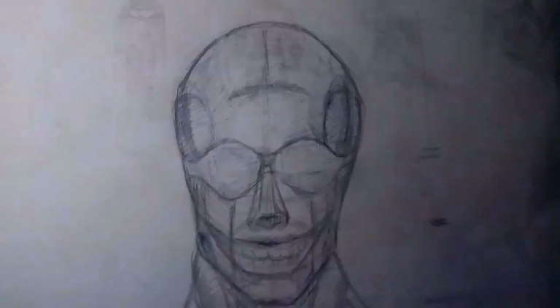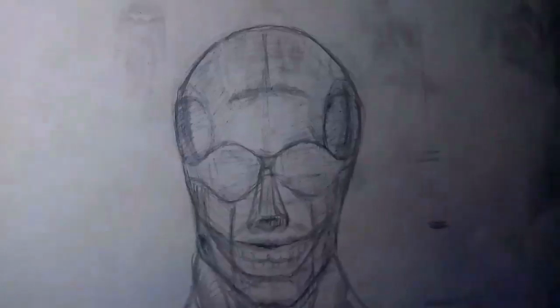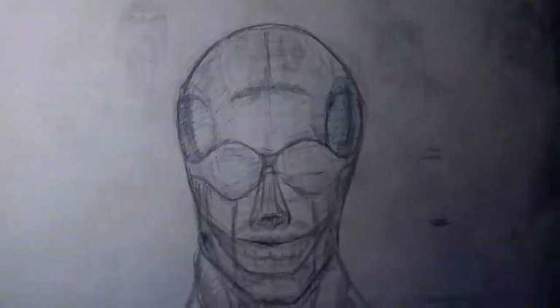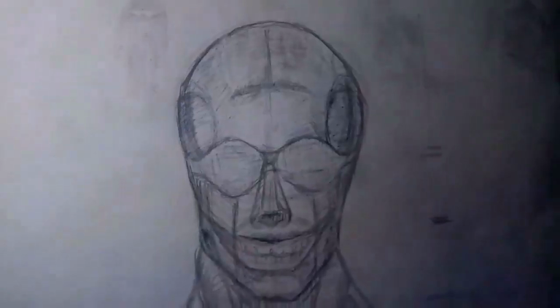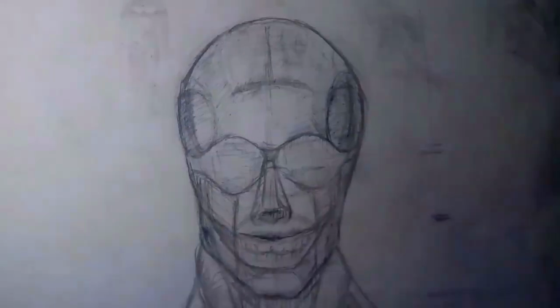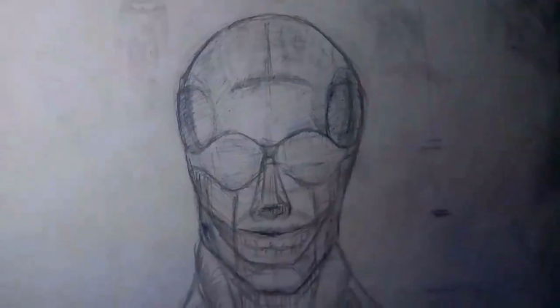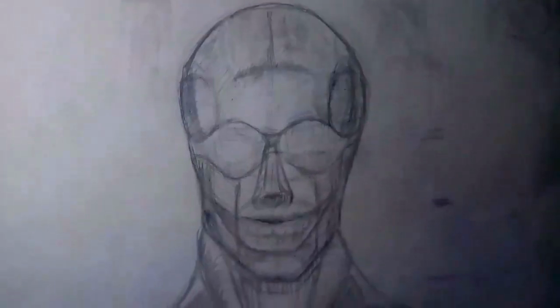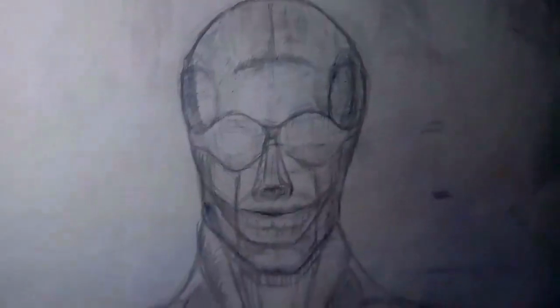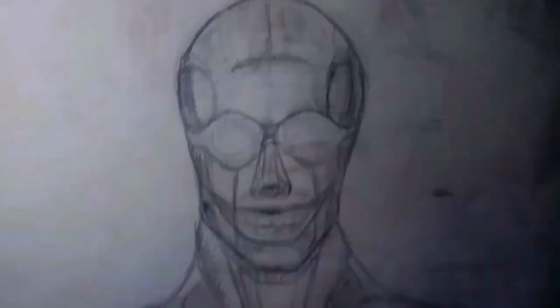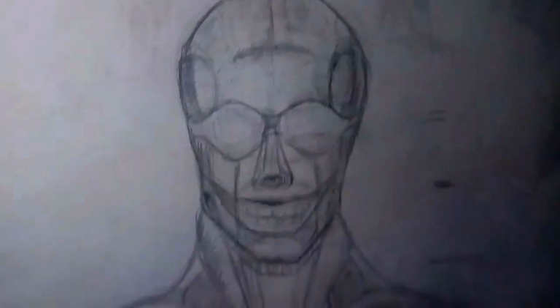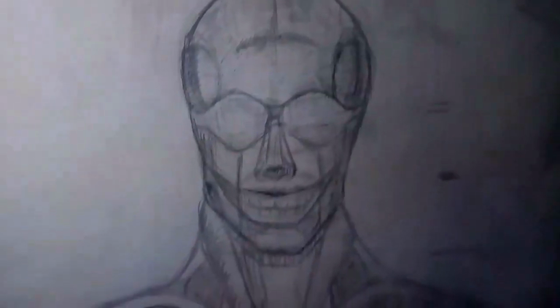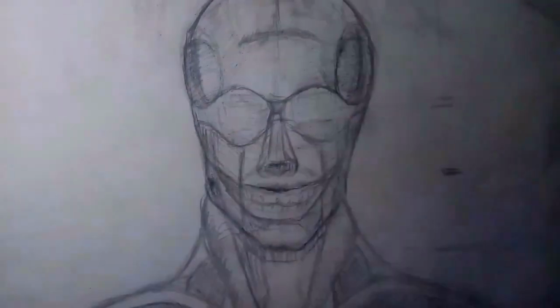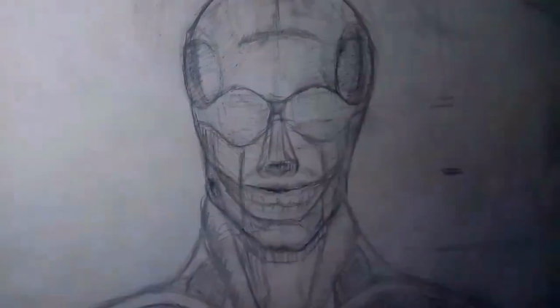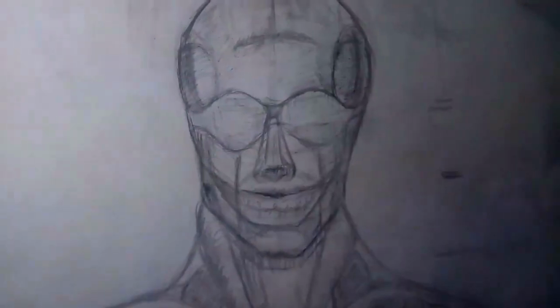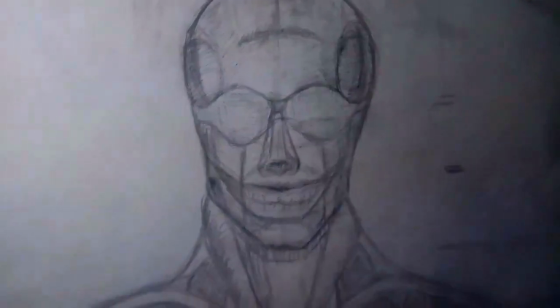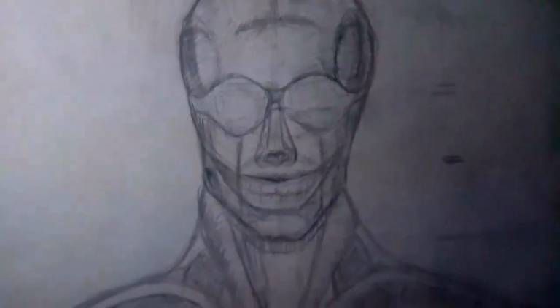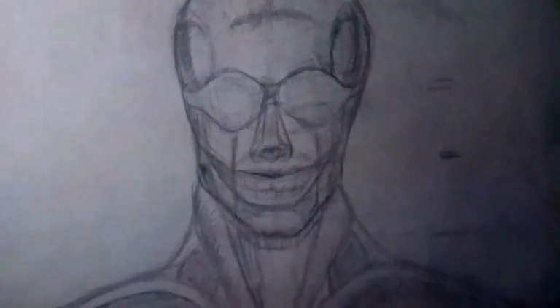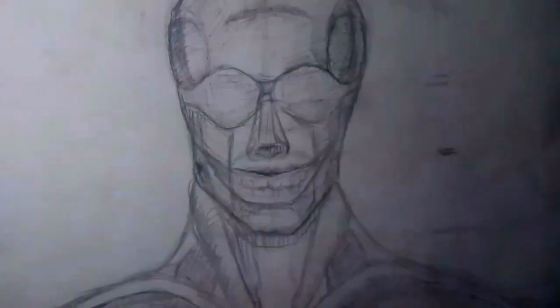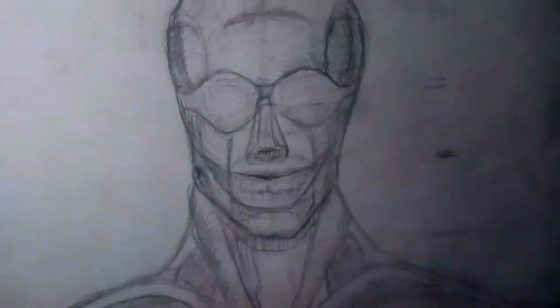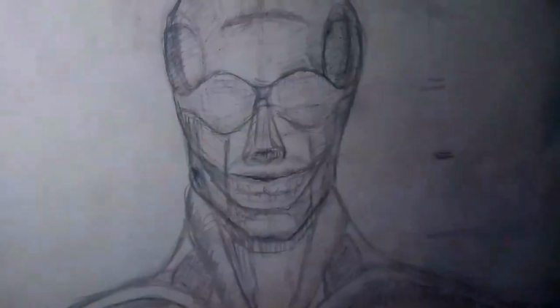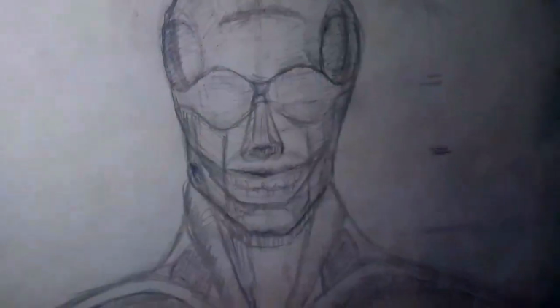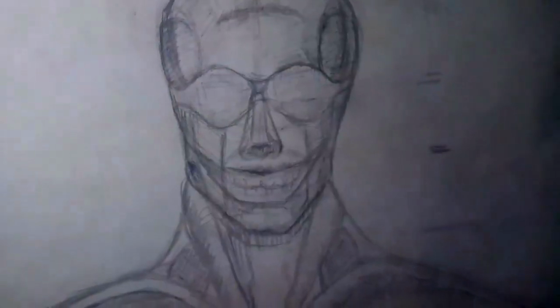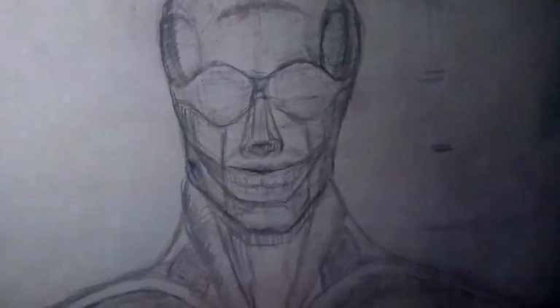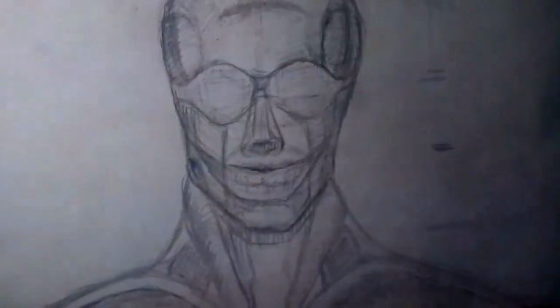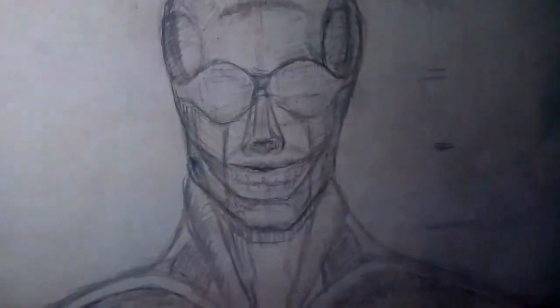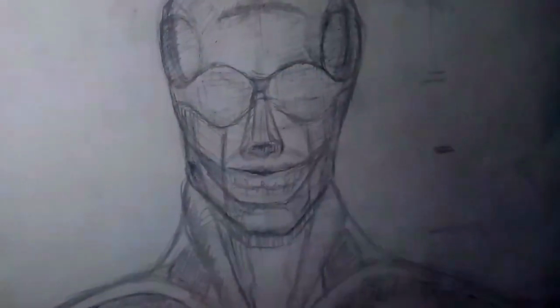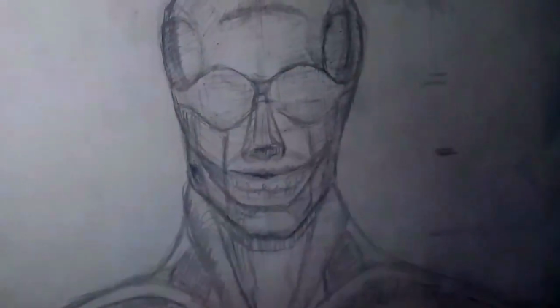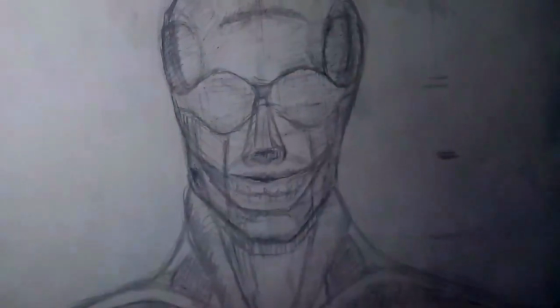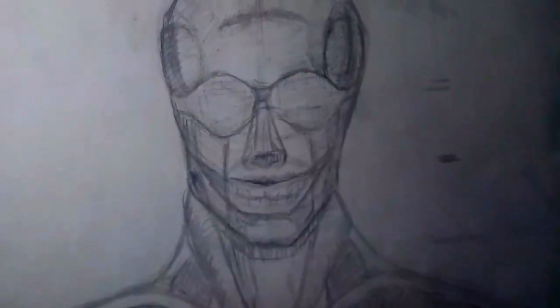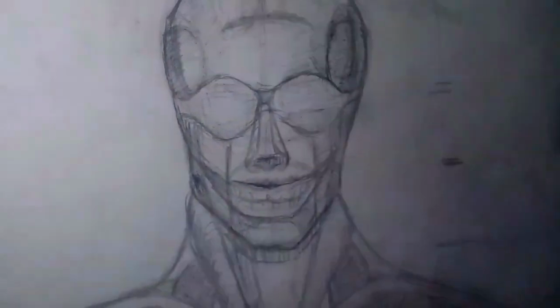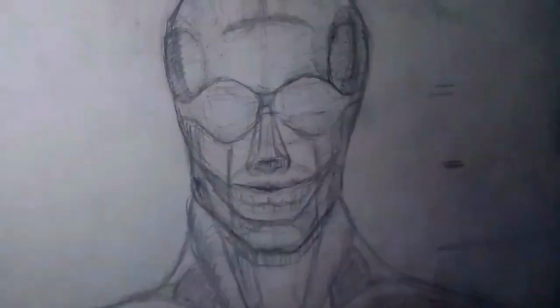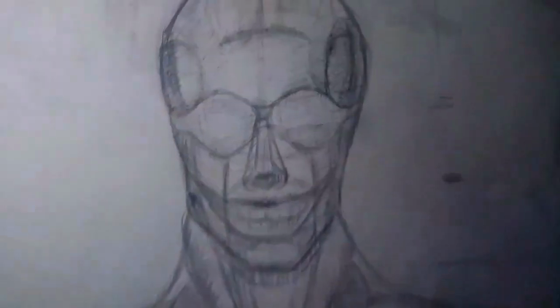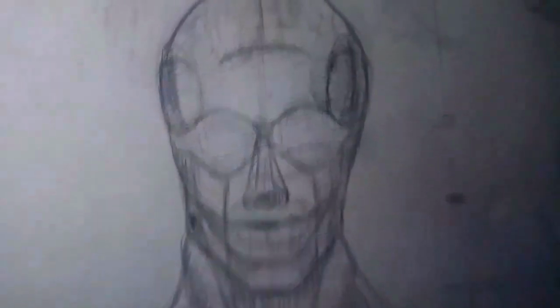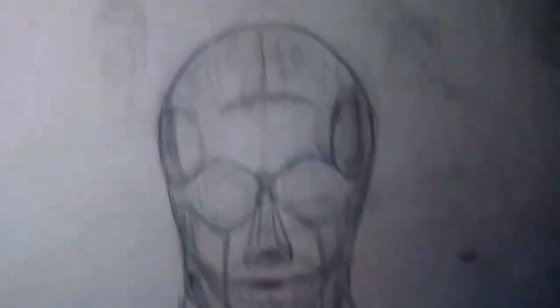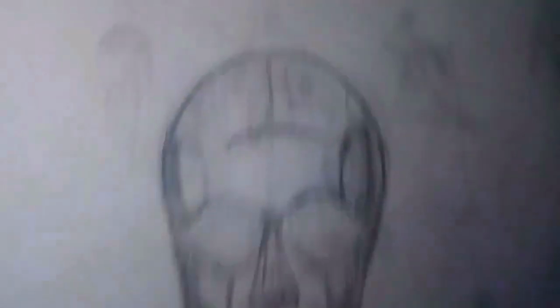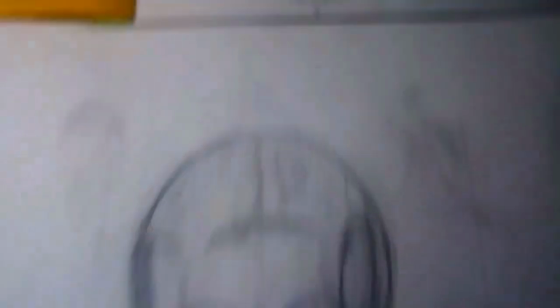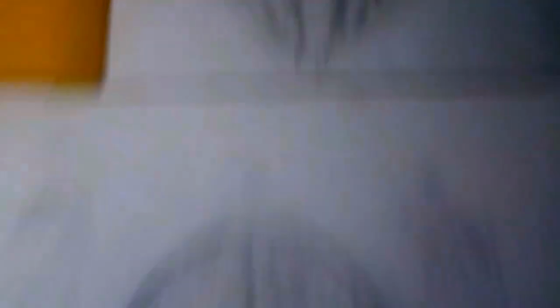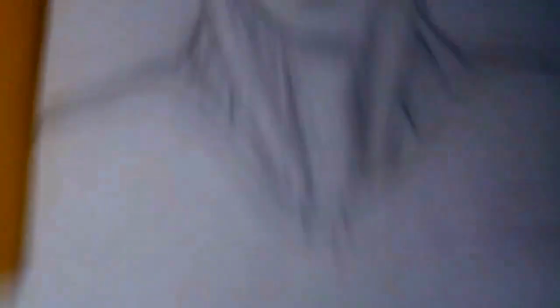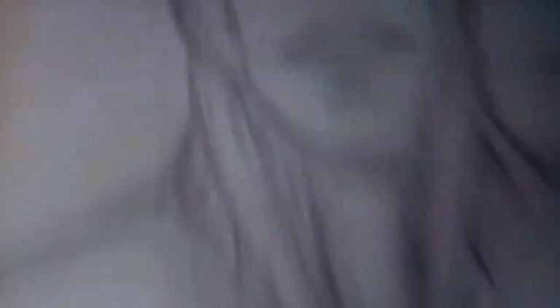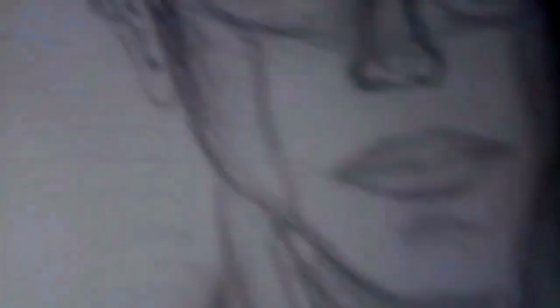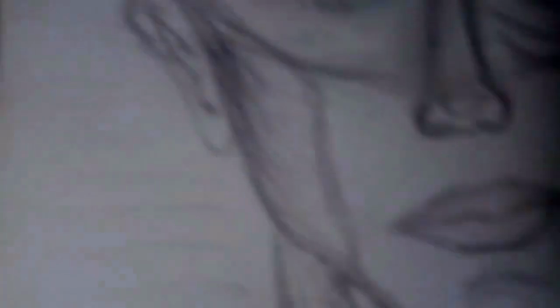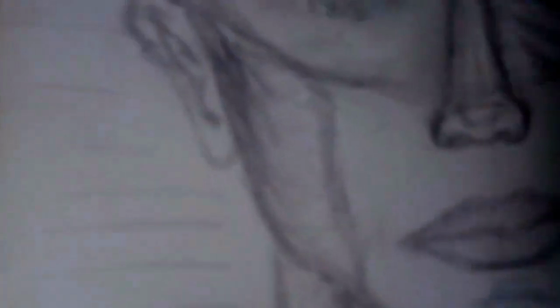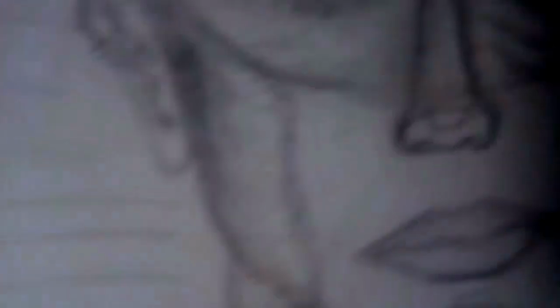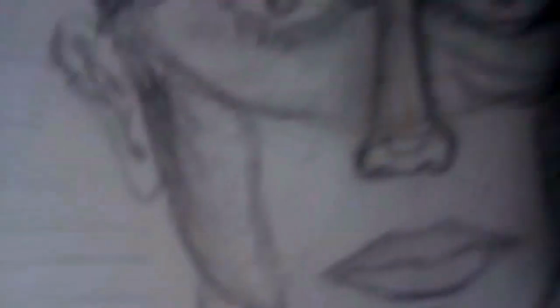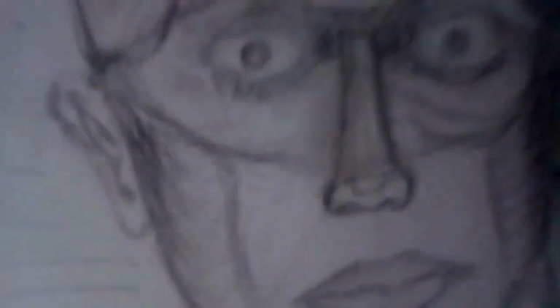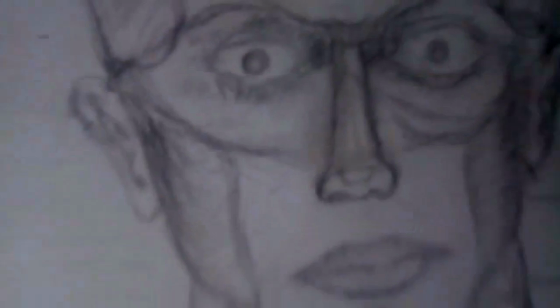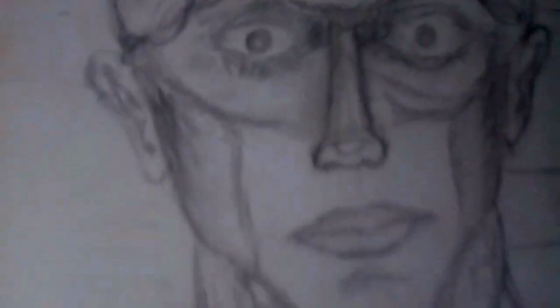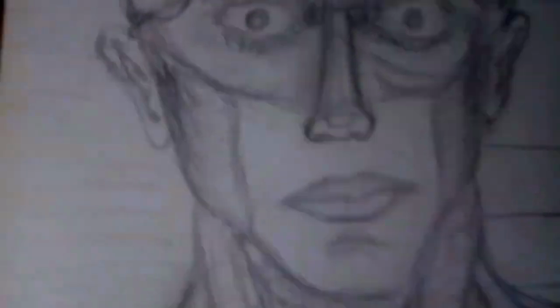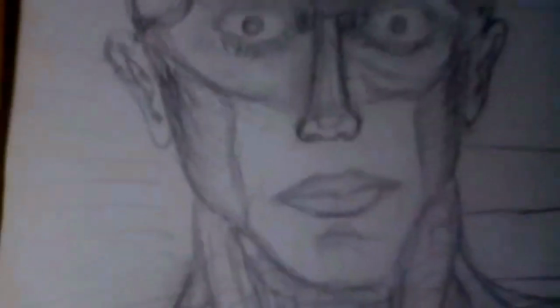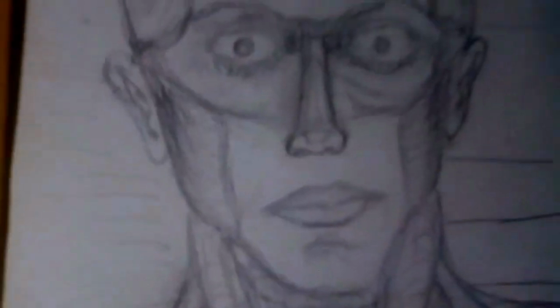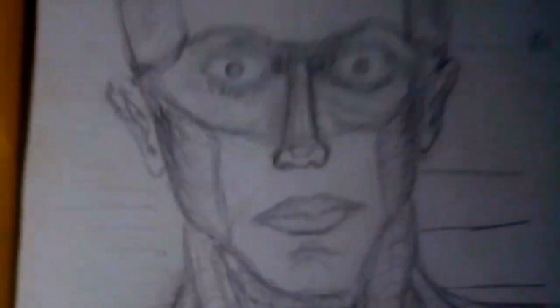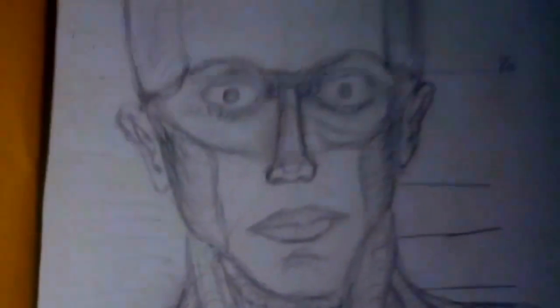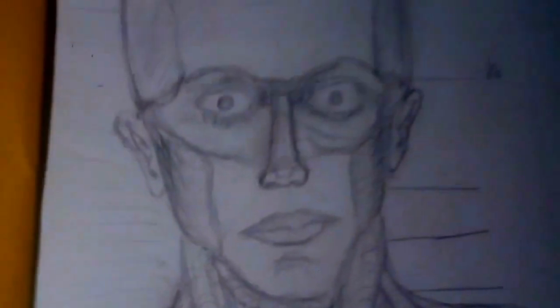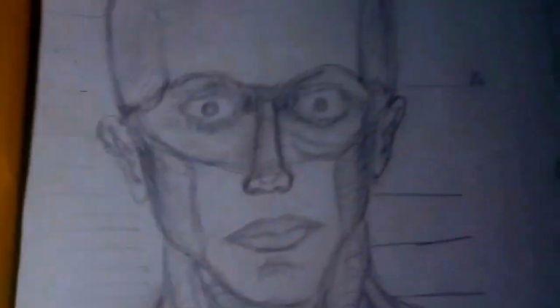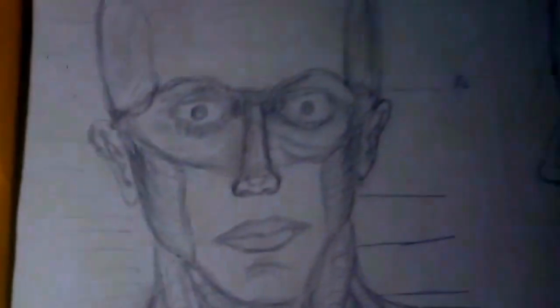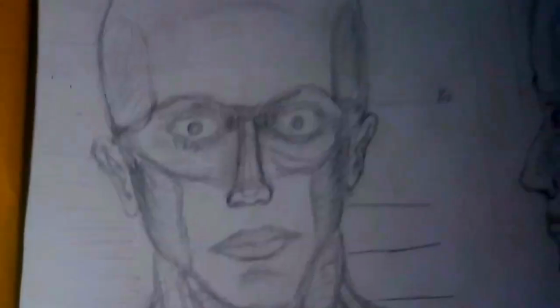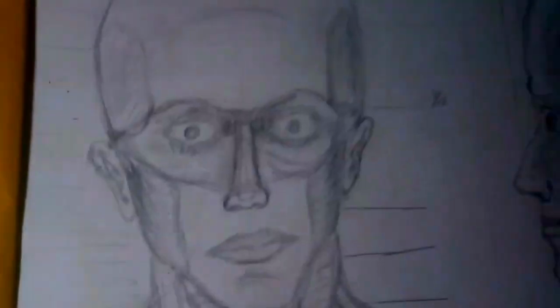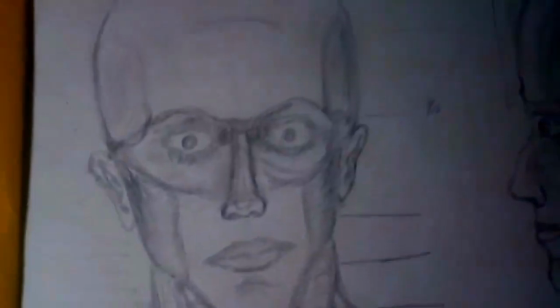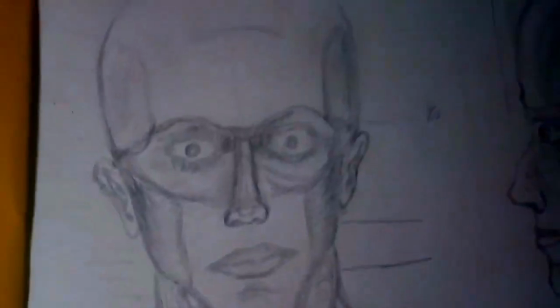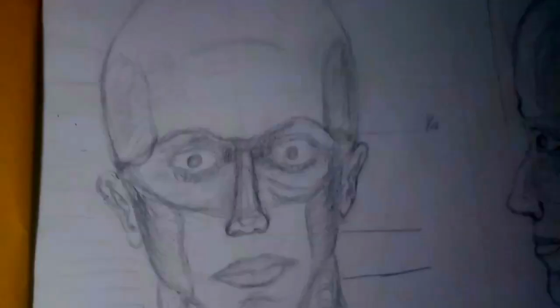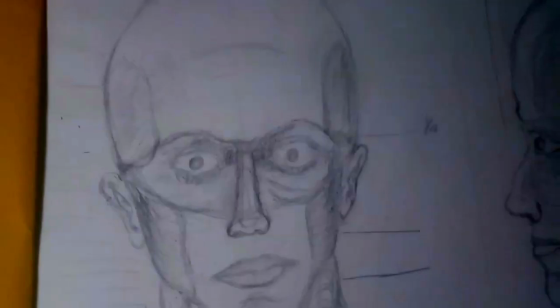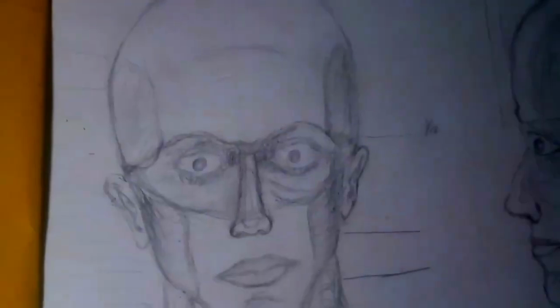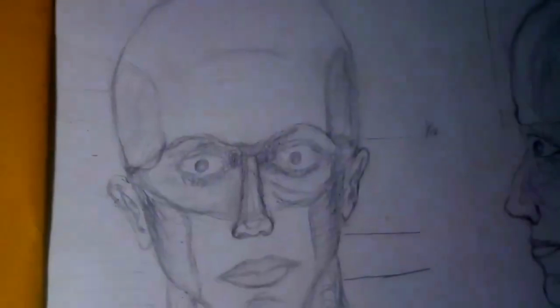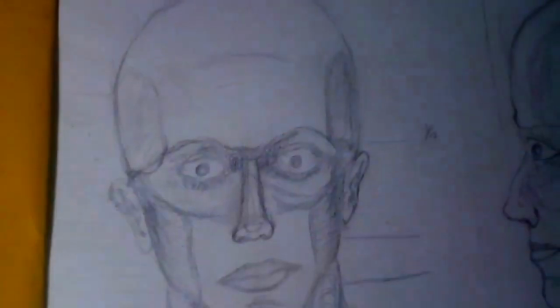This will probably be your final result after you've followed this tutorial to the end, or something similar to this. So draw with me, let's get started.